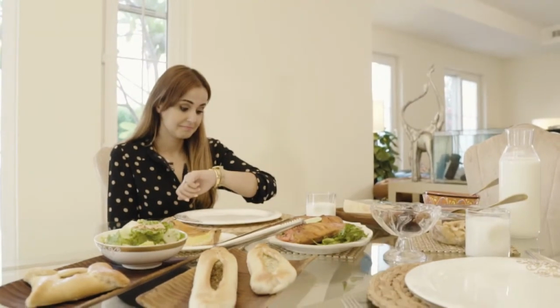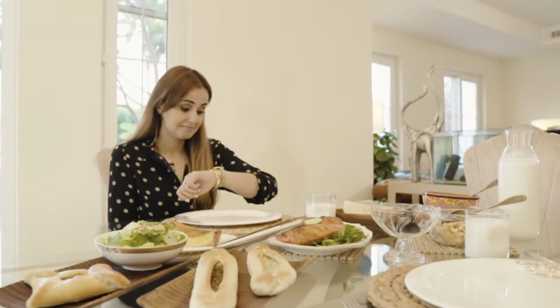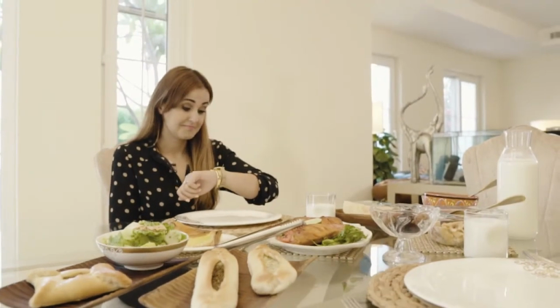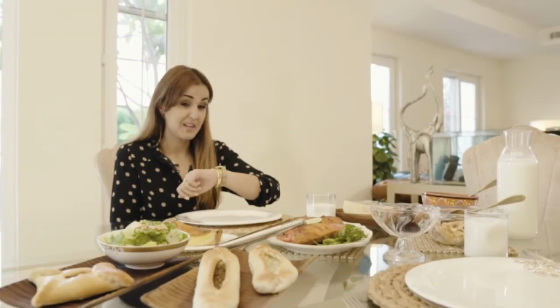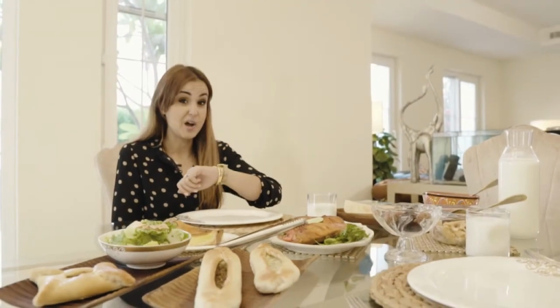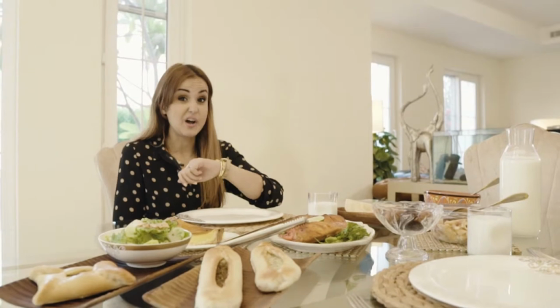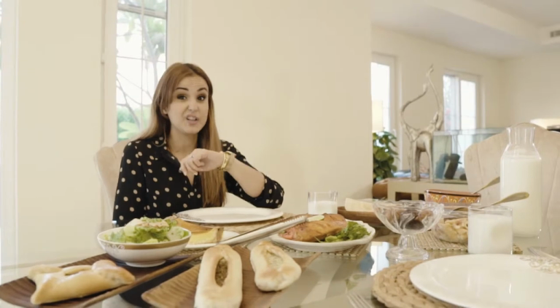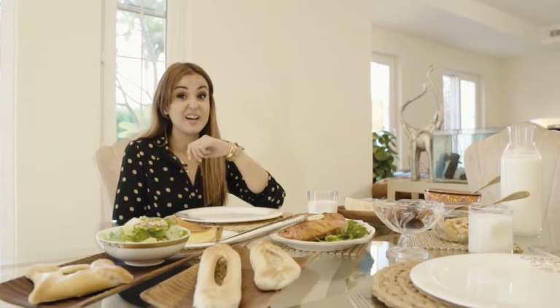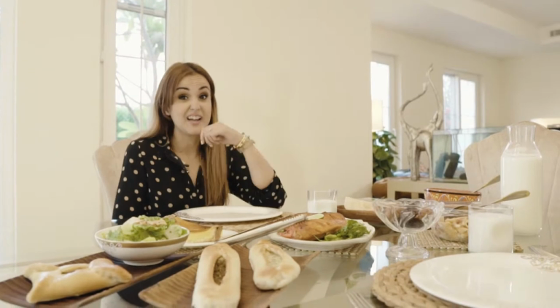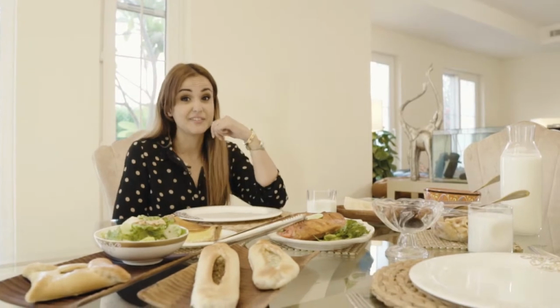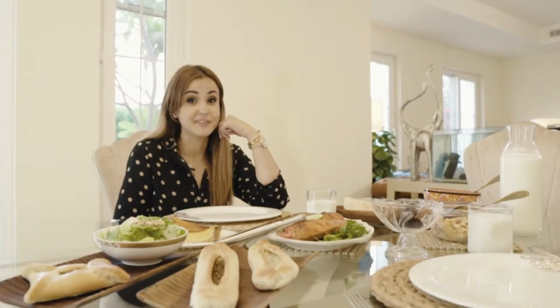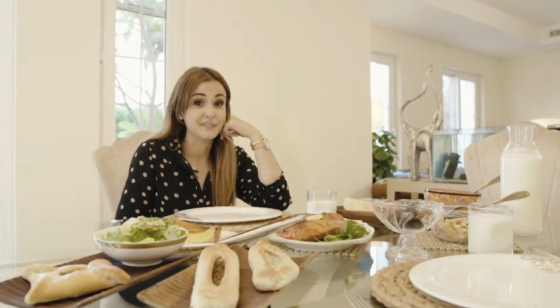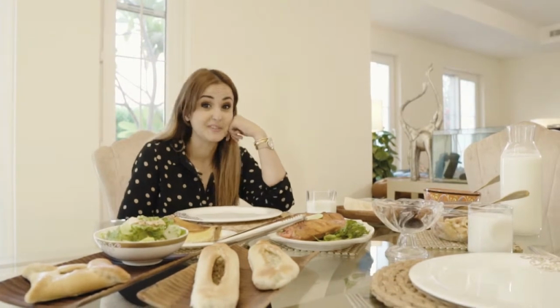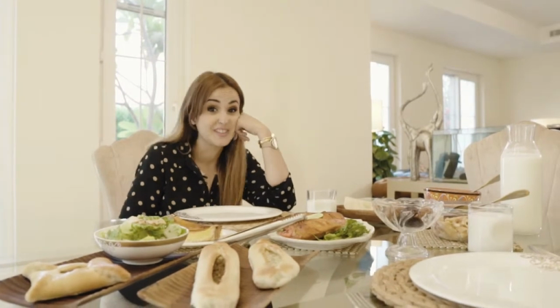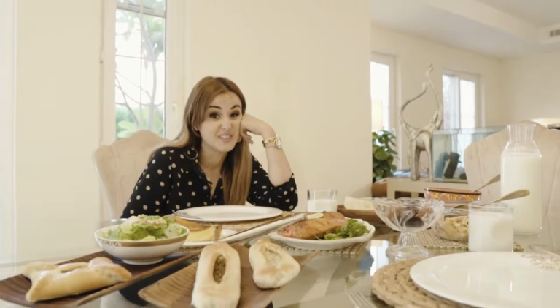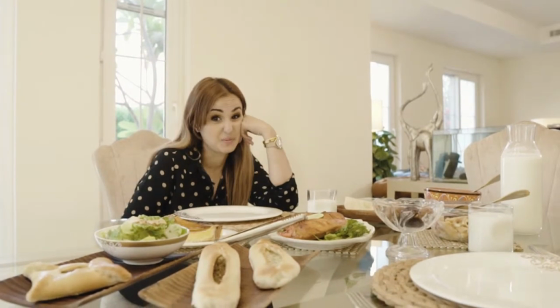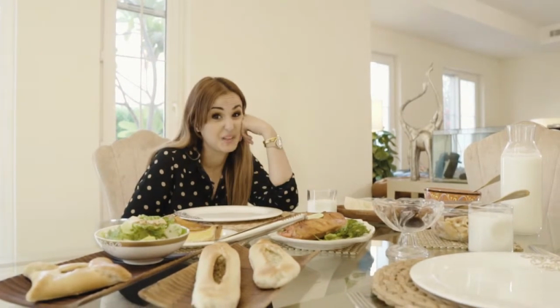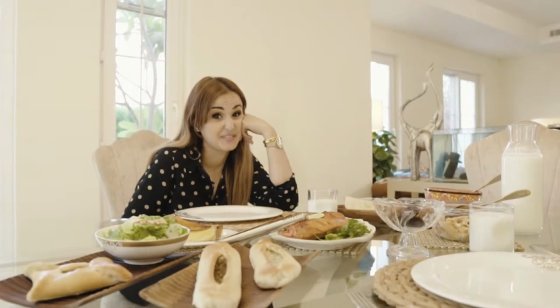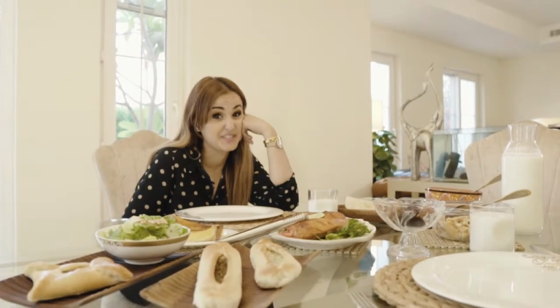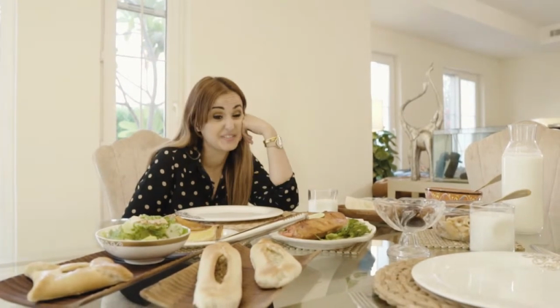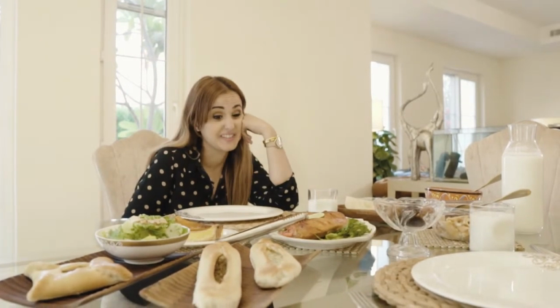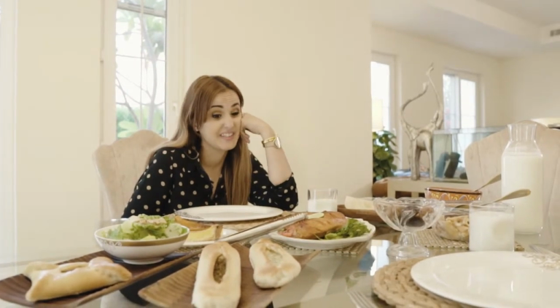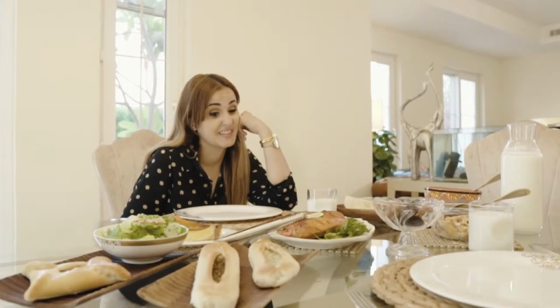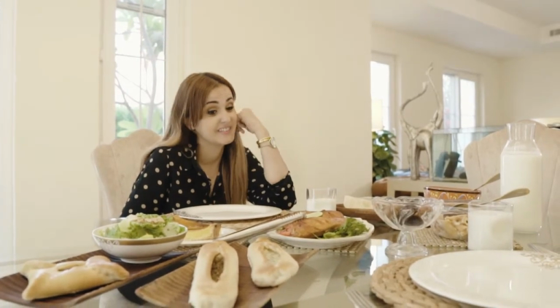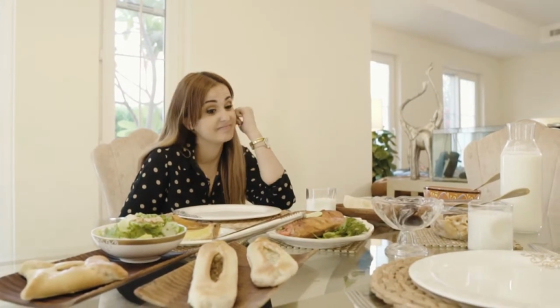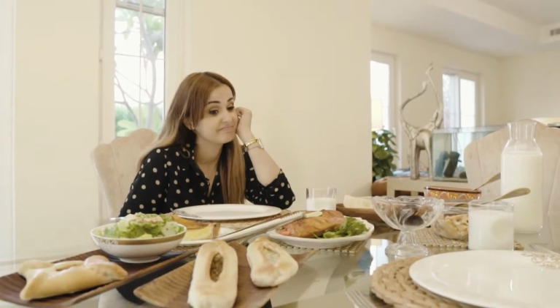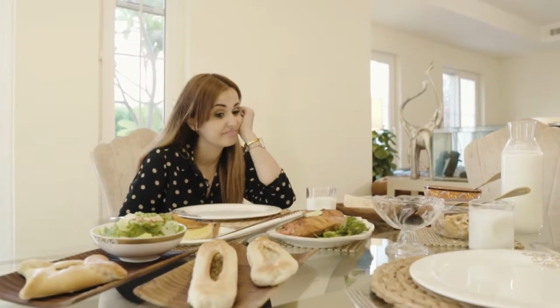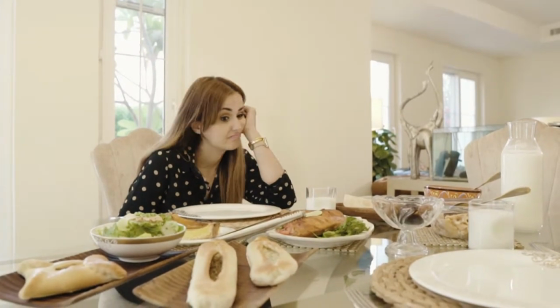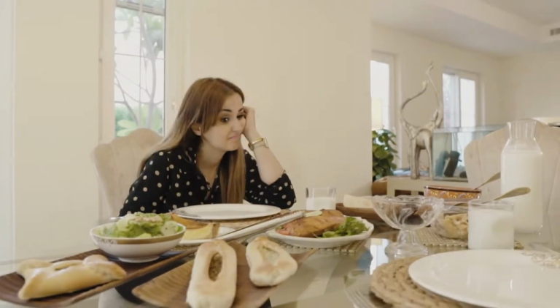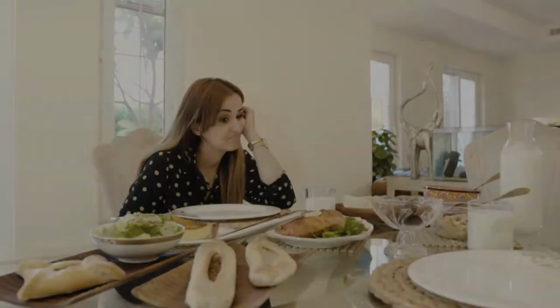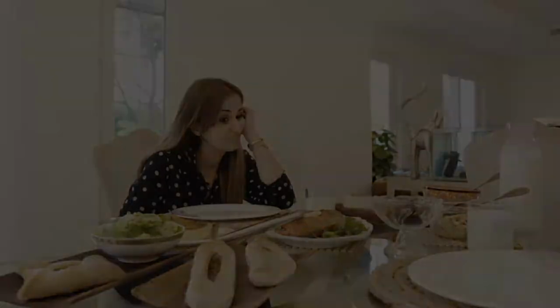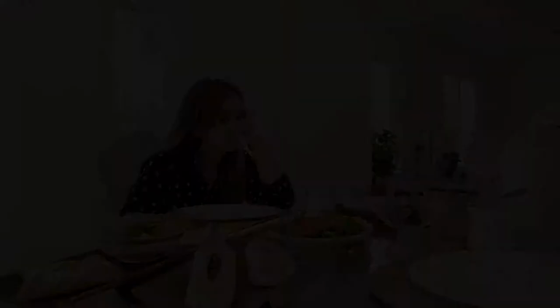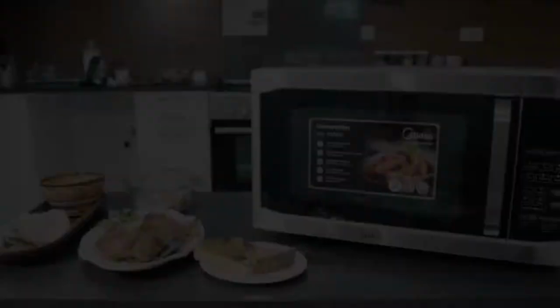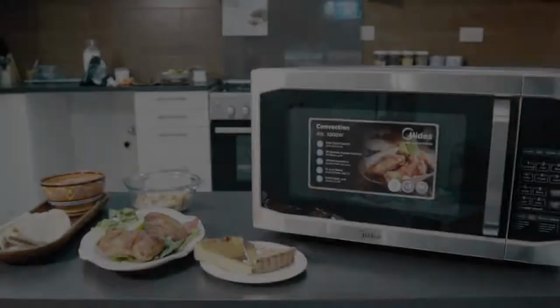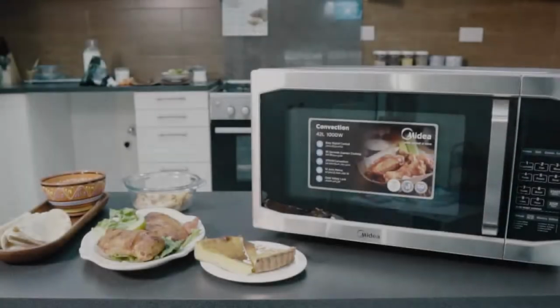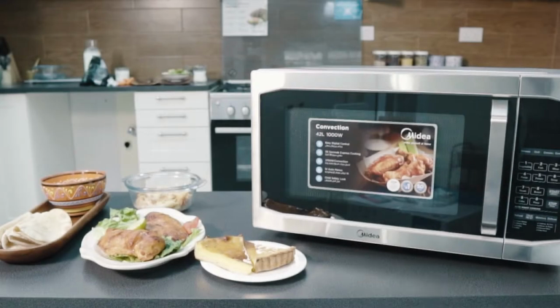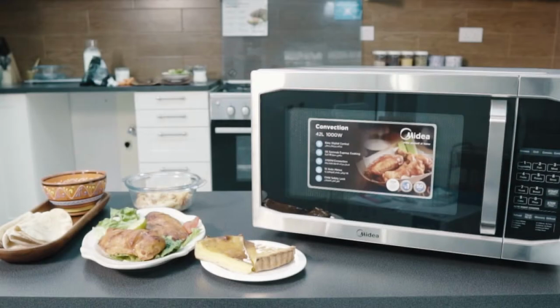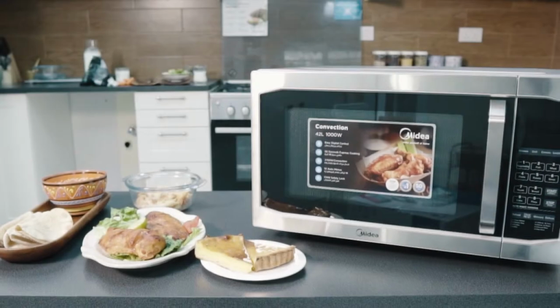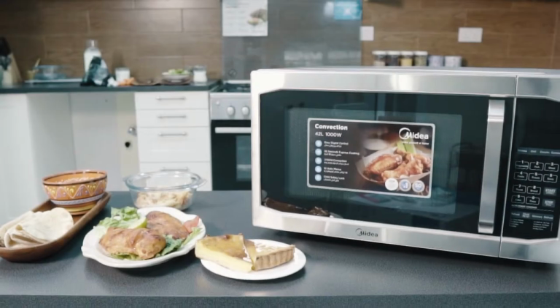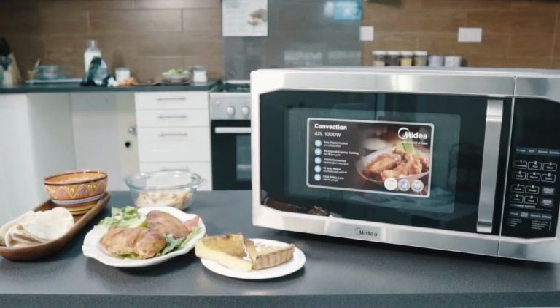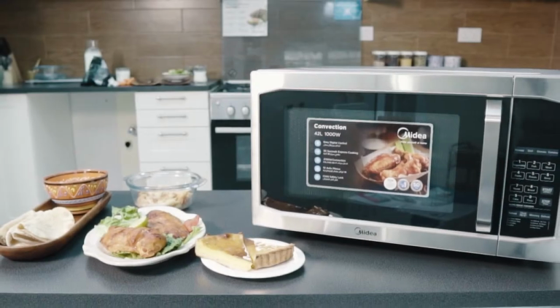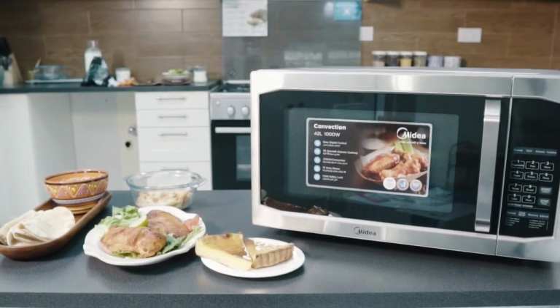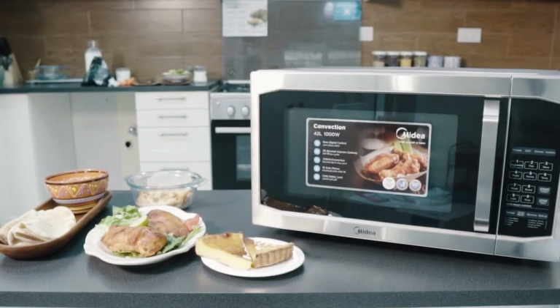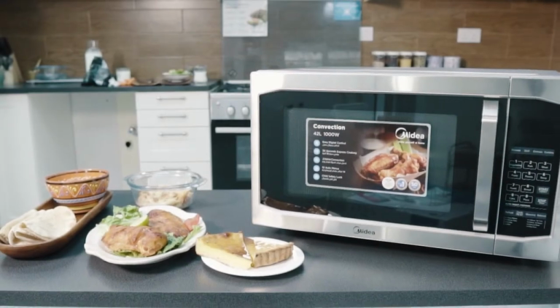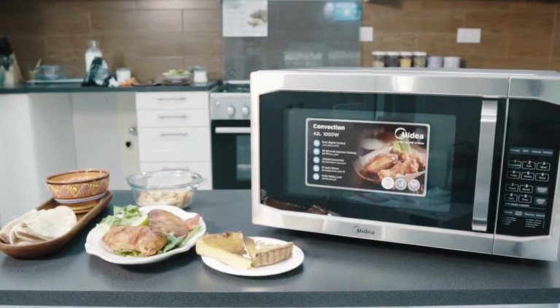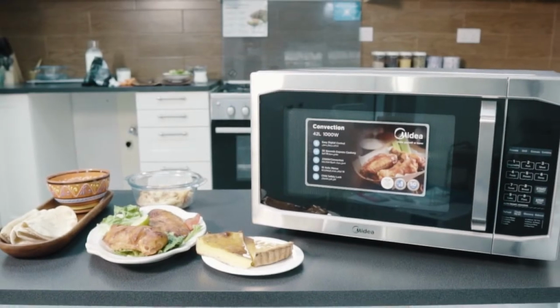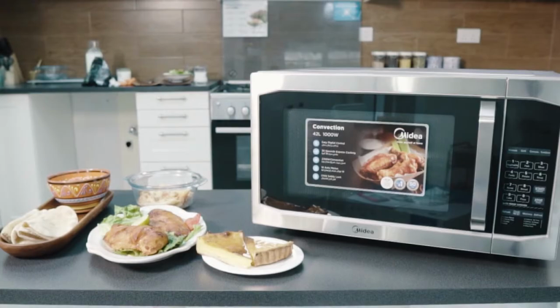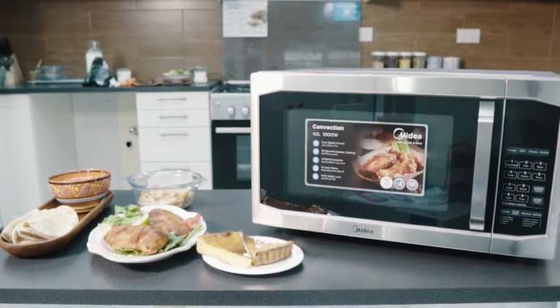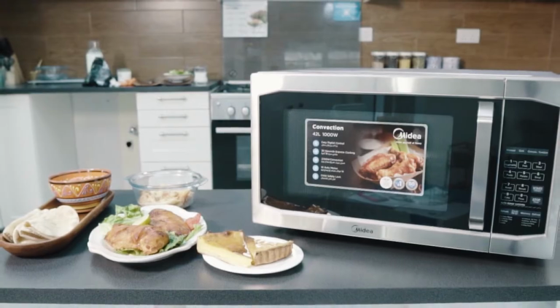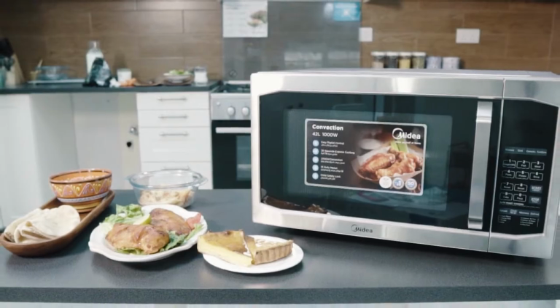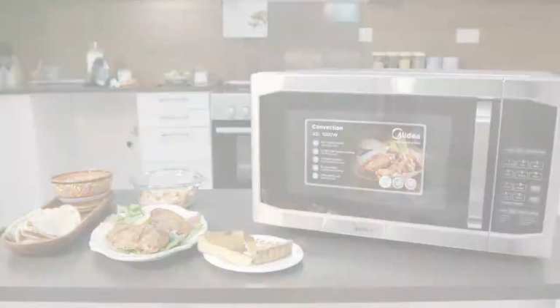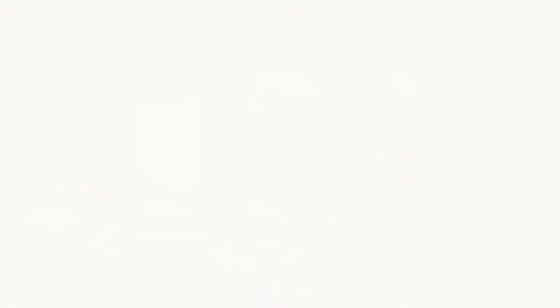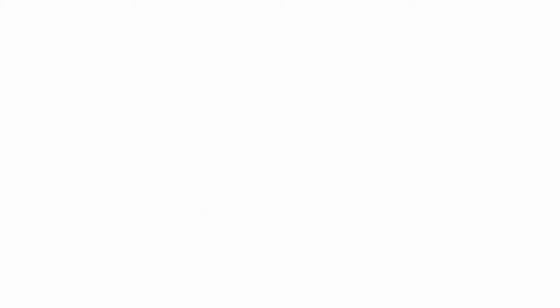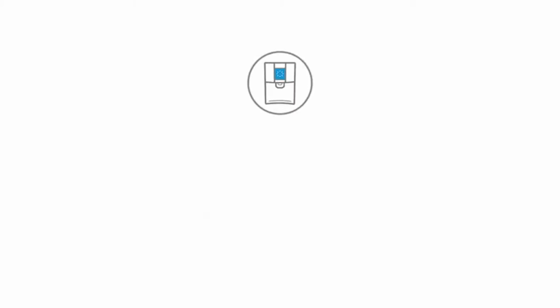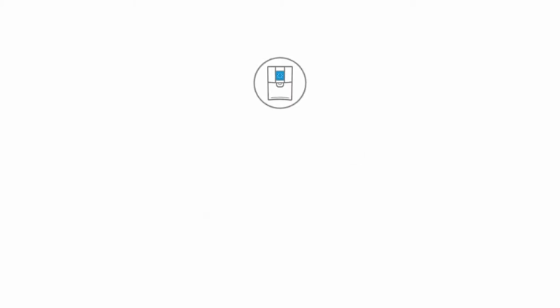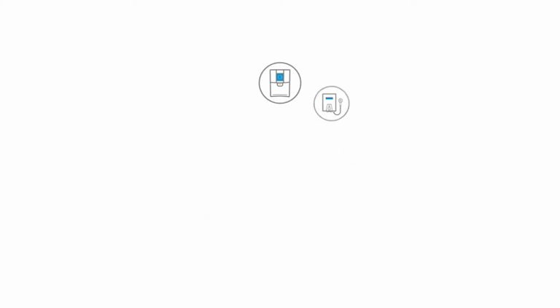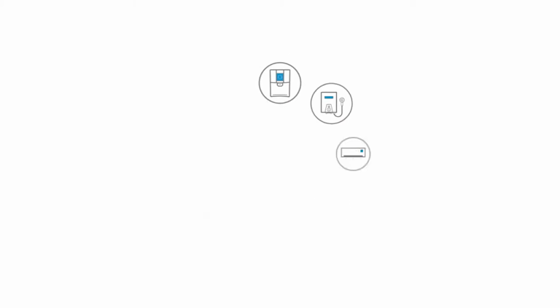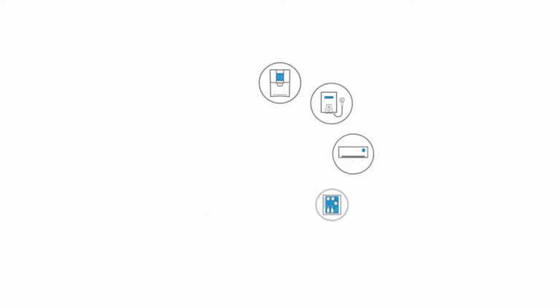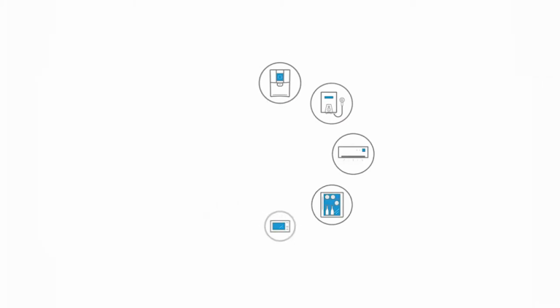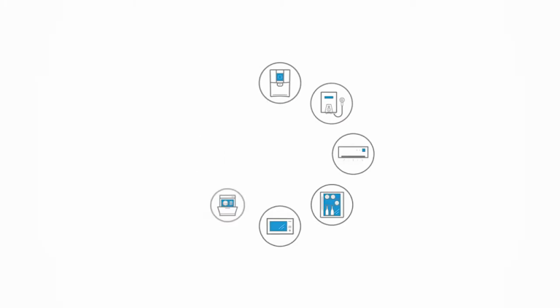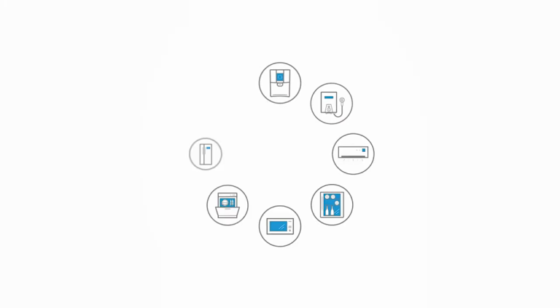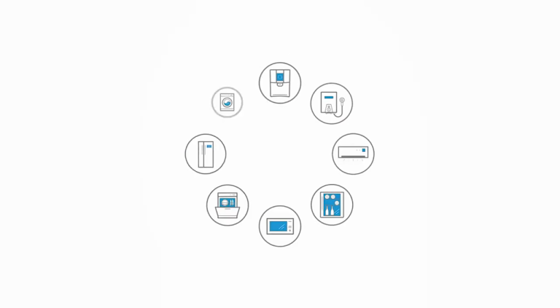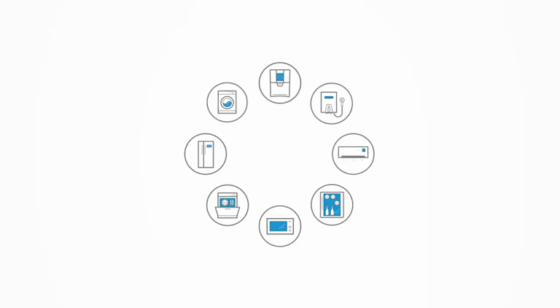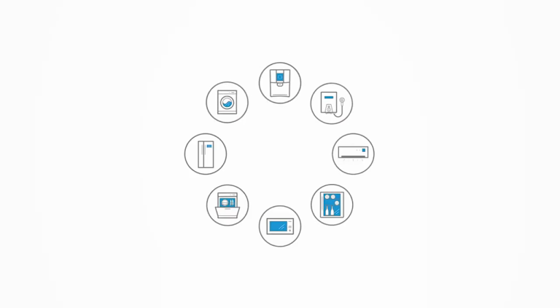Now all I have to do is wait for Aftar. Maidea microwave — making cooking faster and more enjoyable.